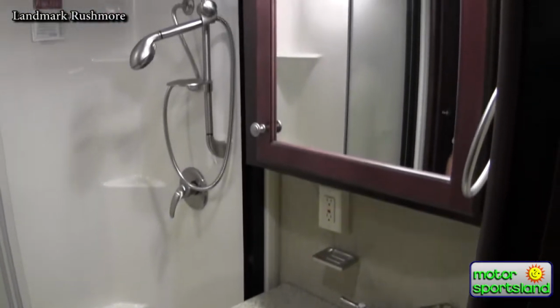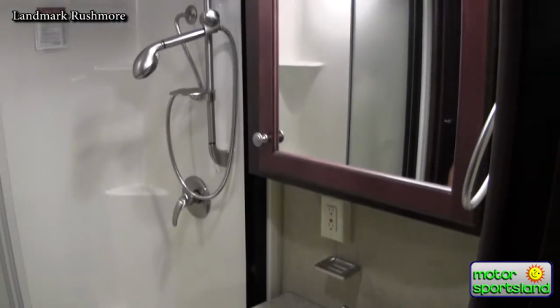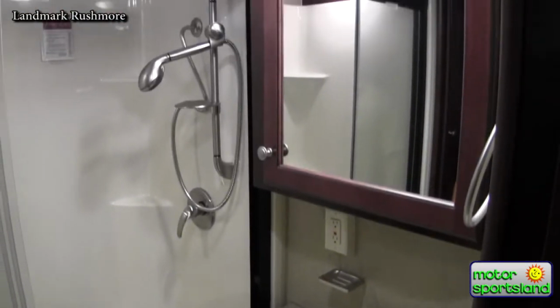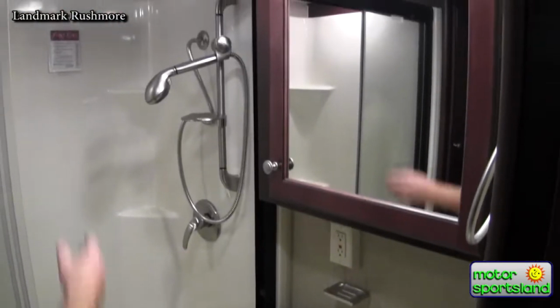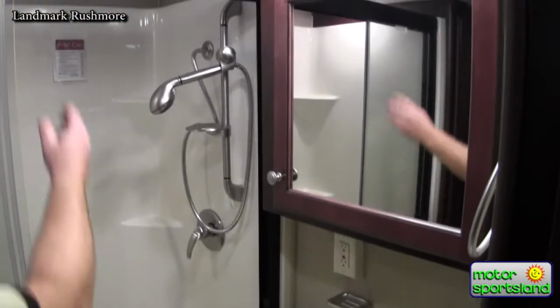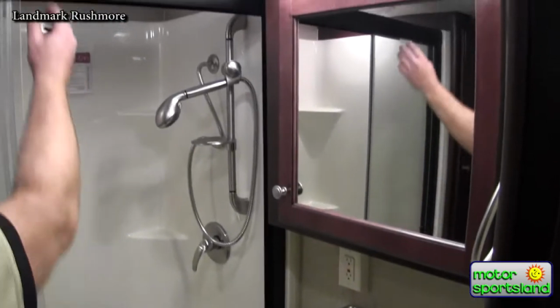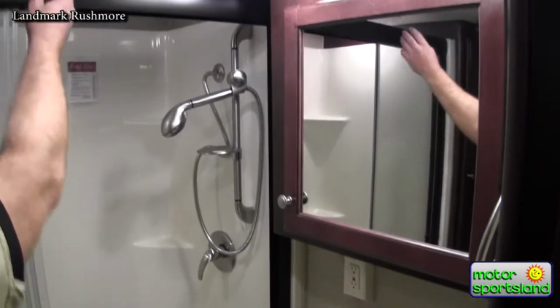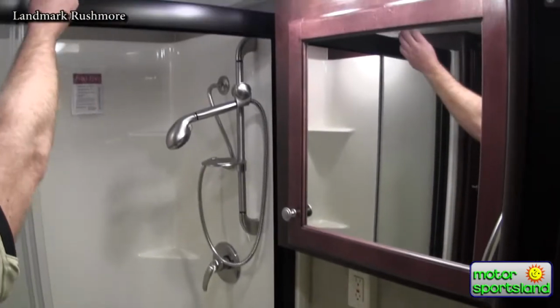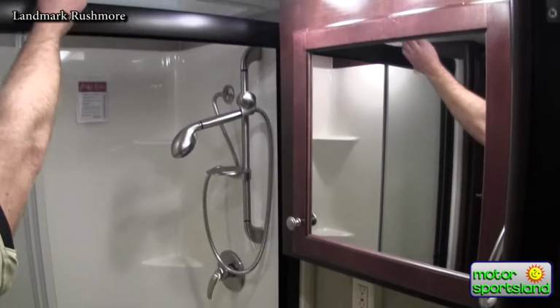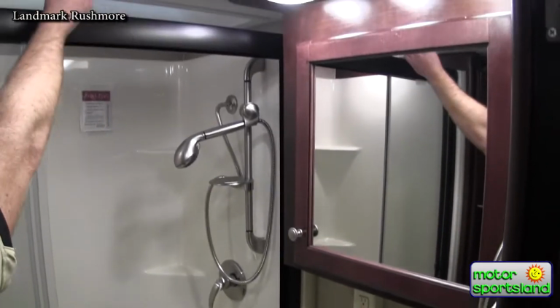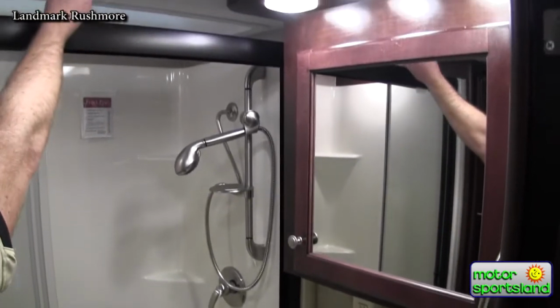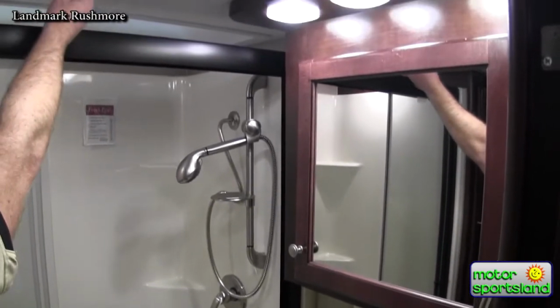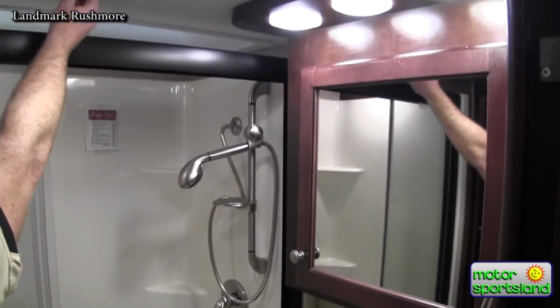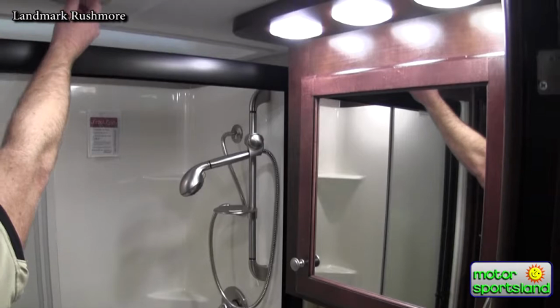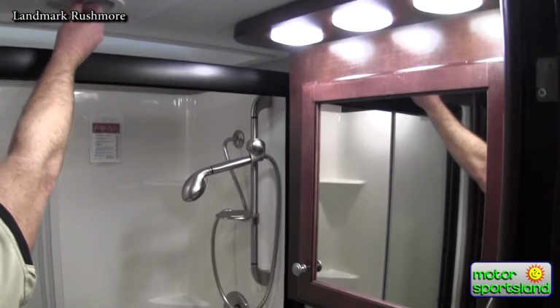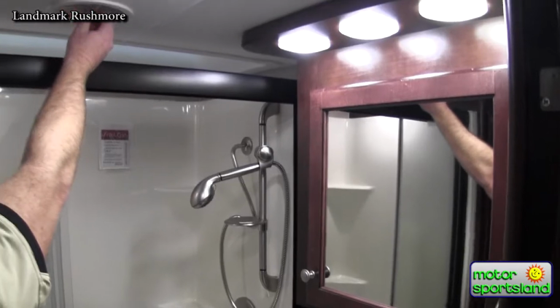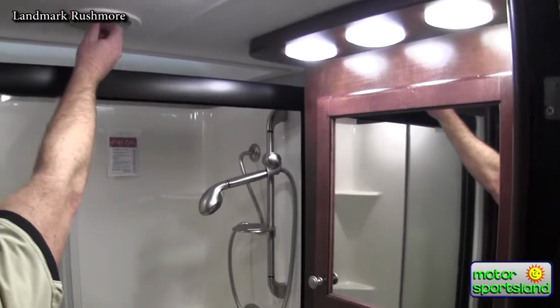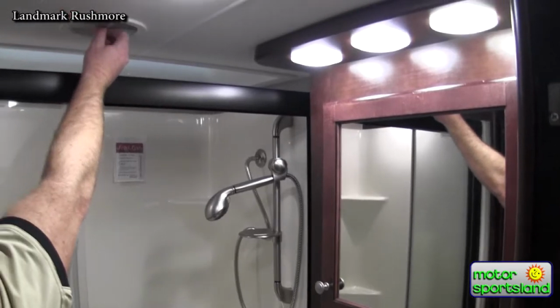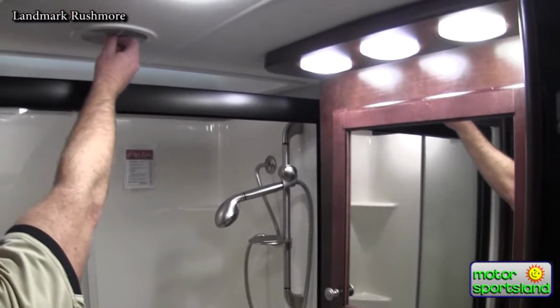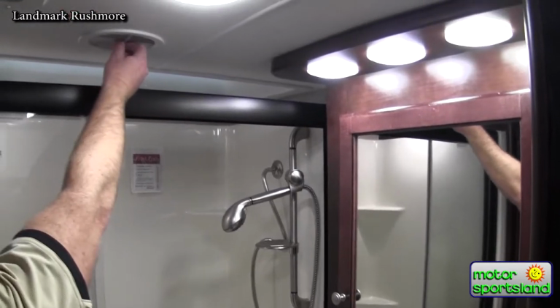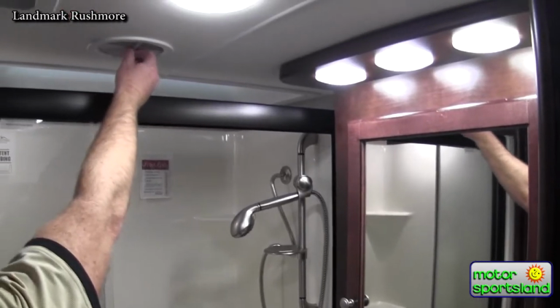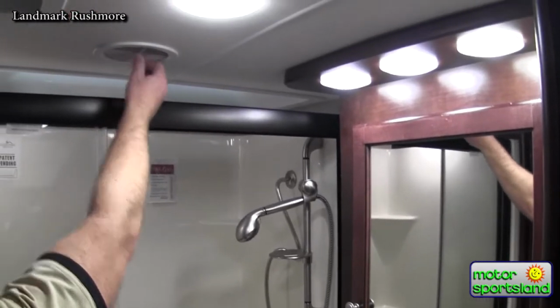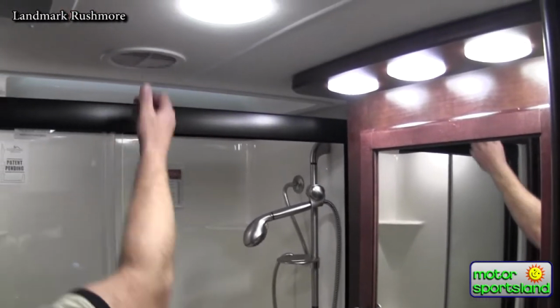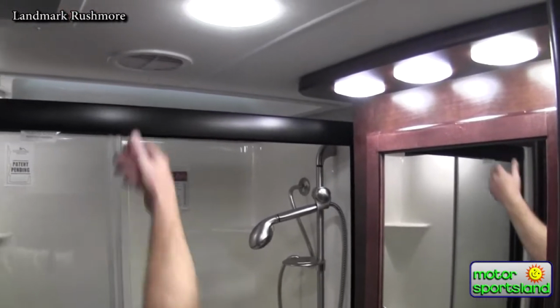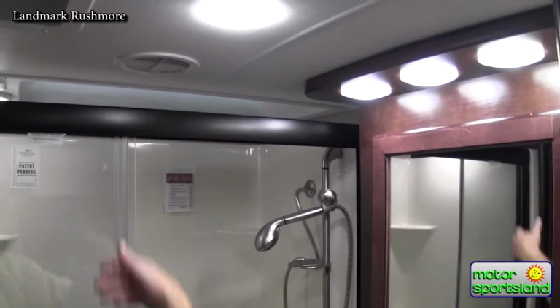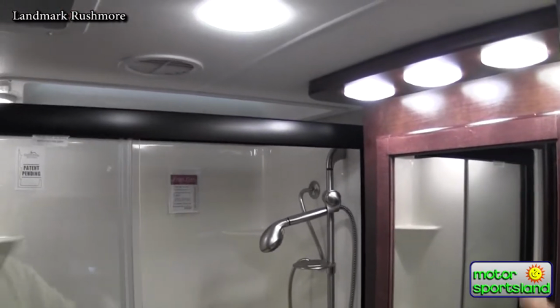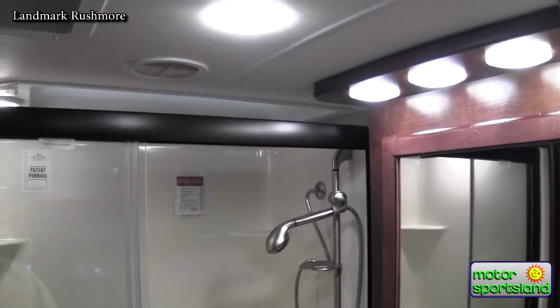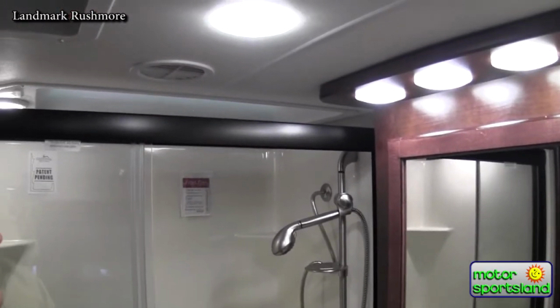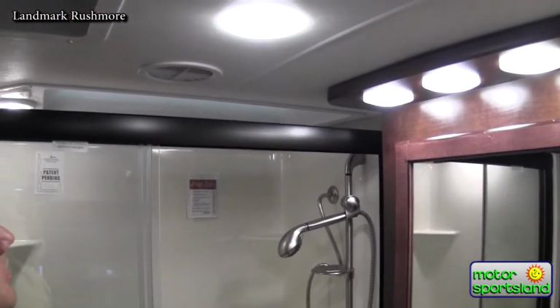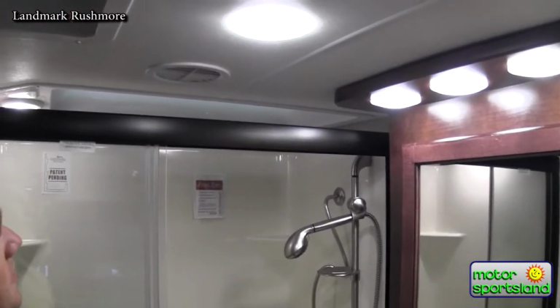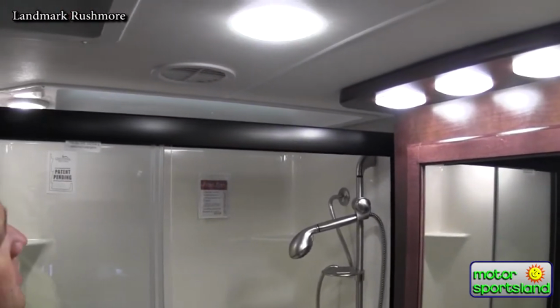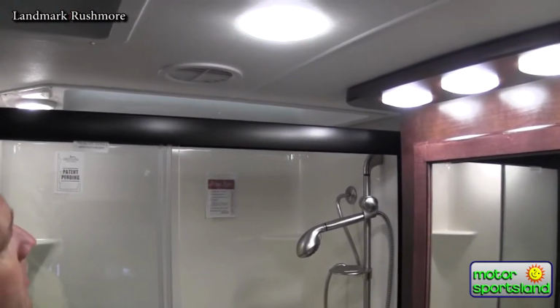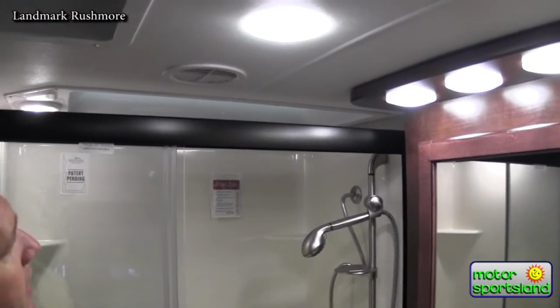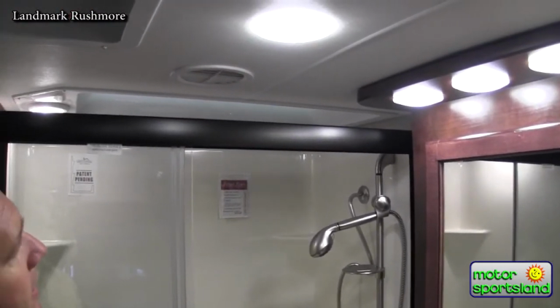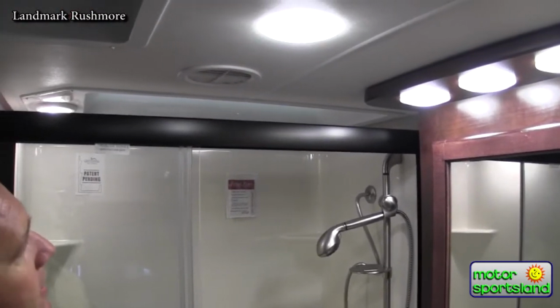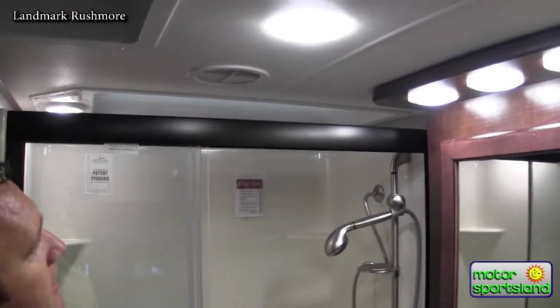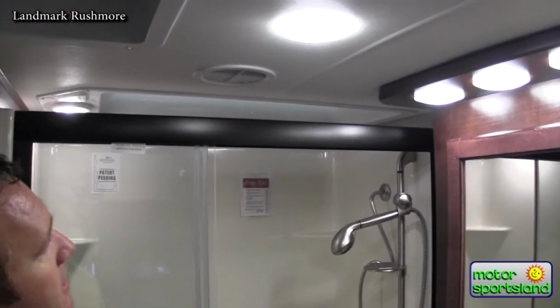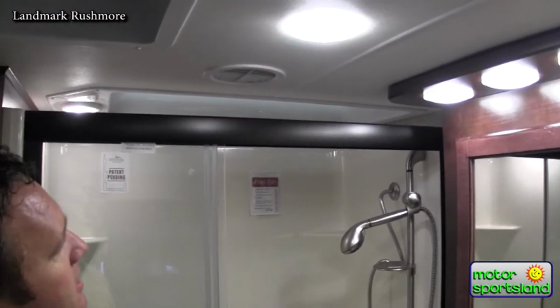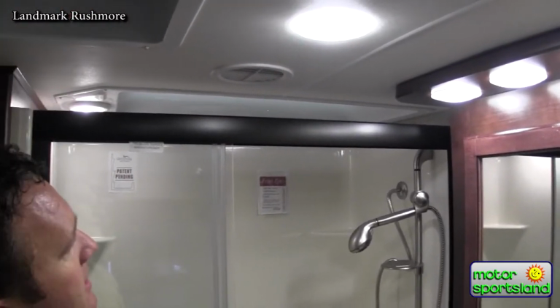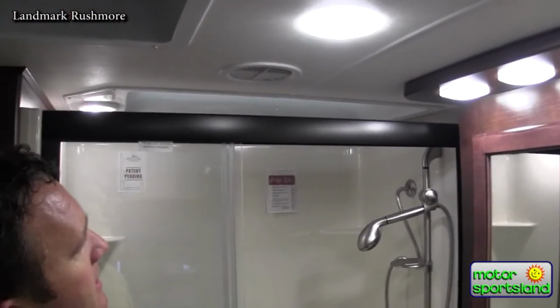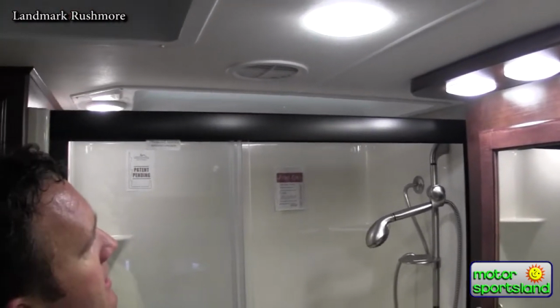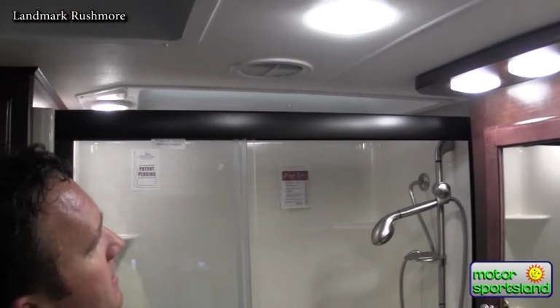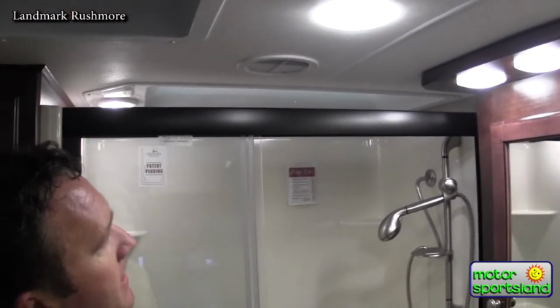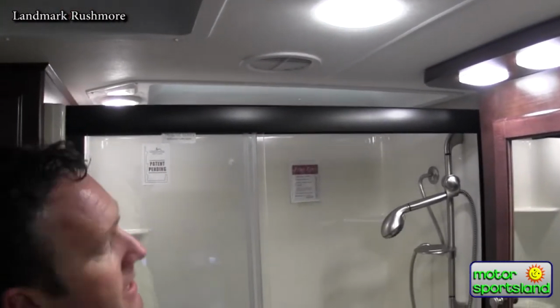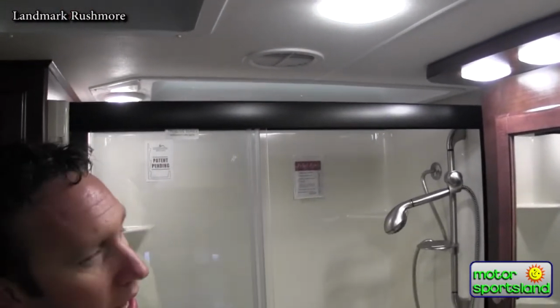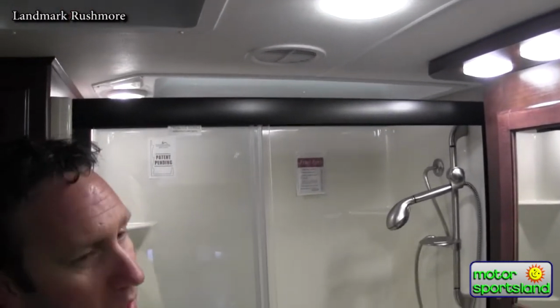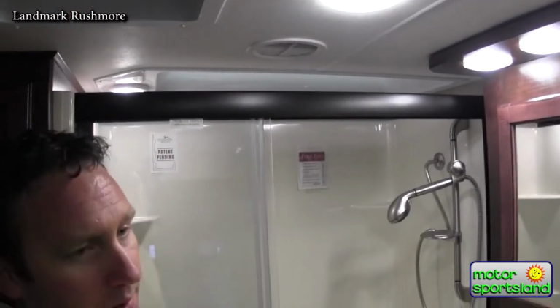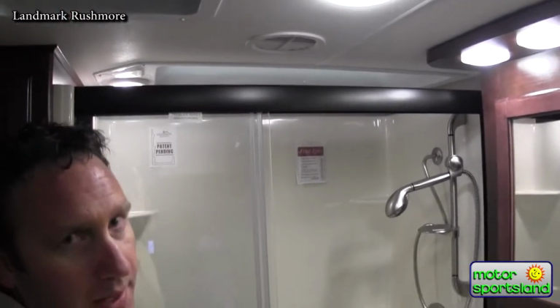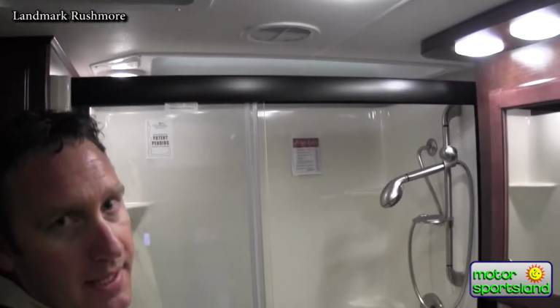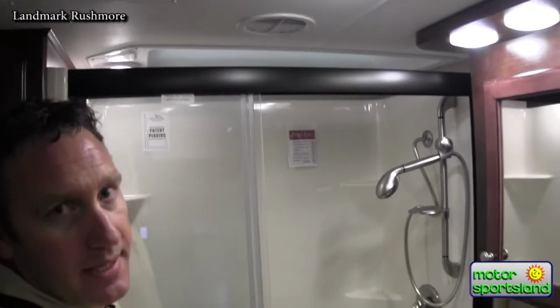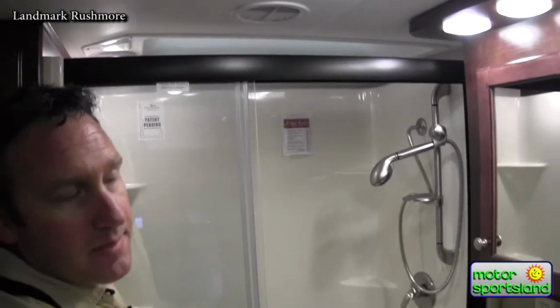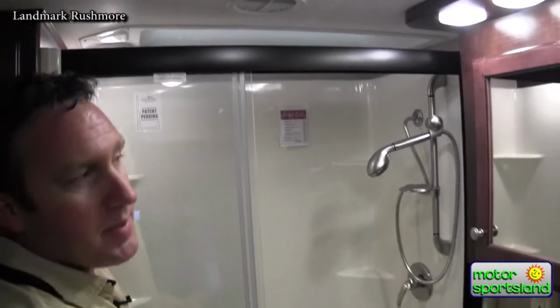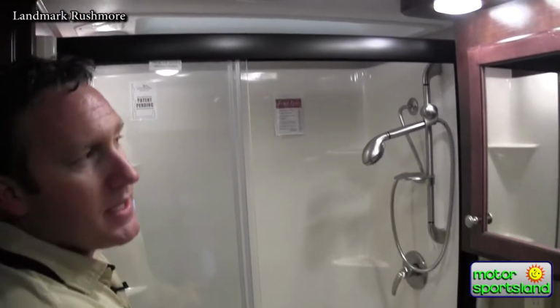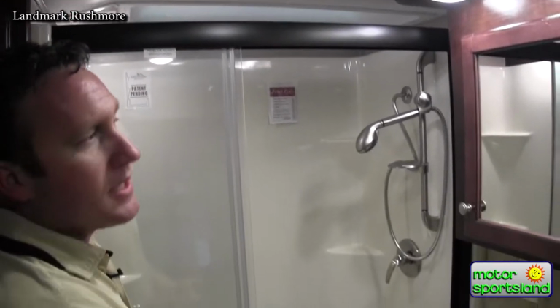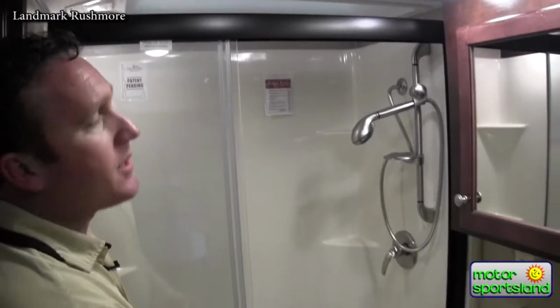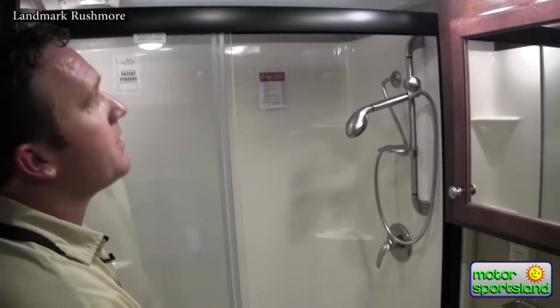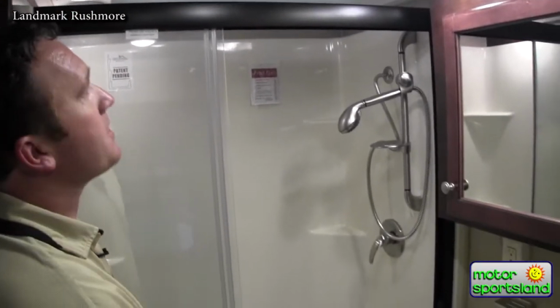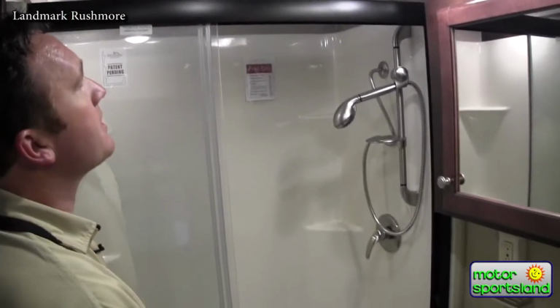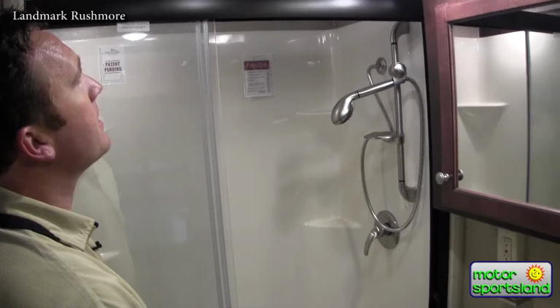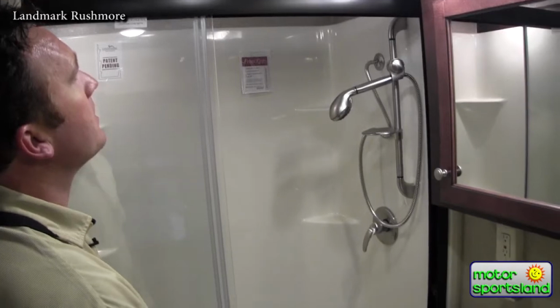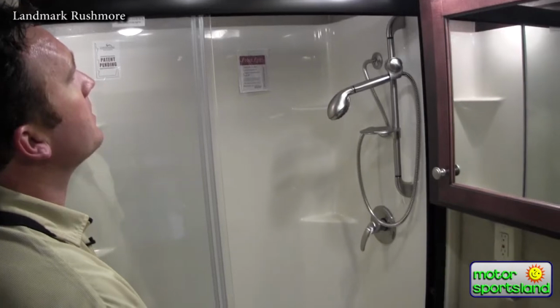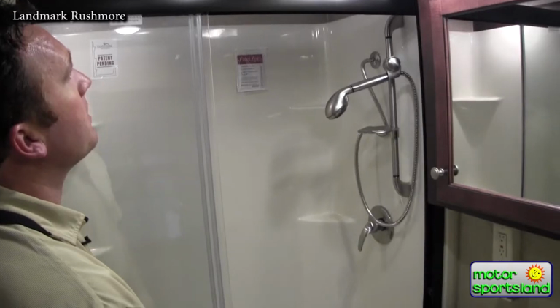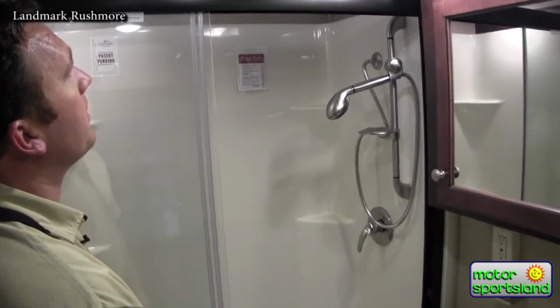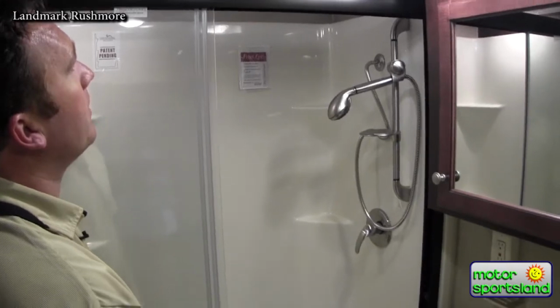You've got ducting throughout the entire trailer, so you've got a twin whisper-quiet air conditioning system that's 30,000 BTUs total.